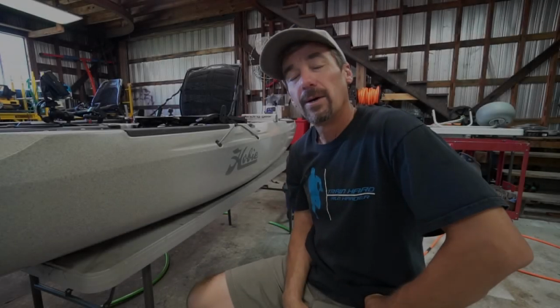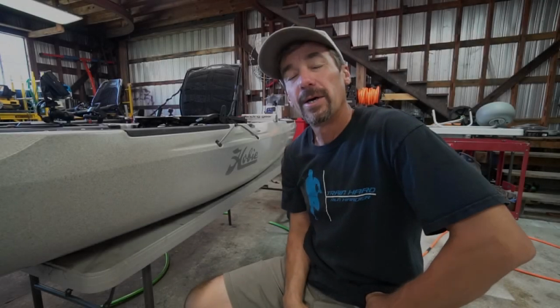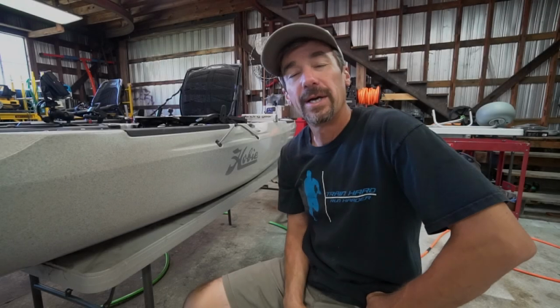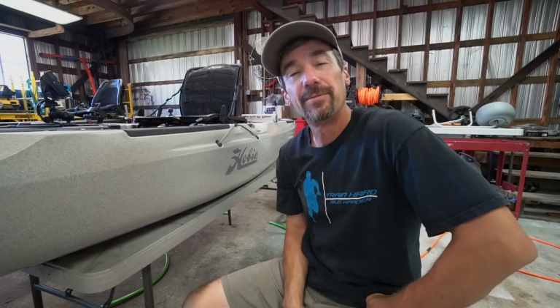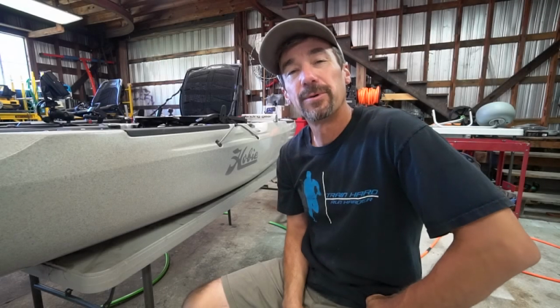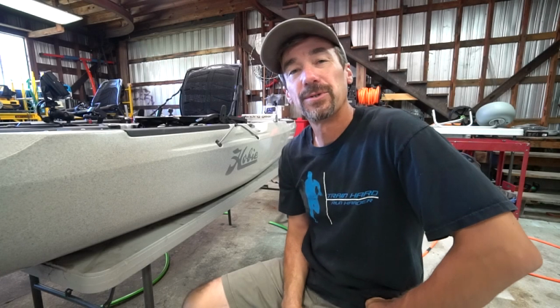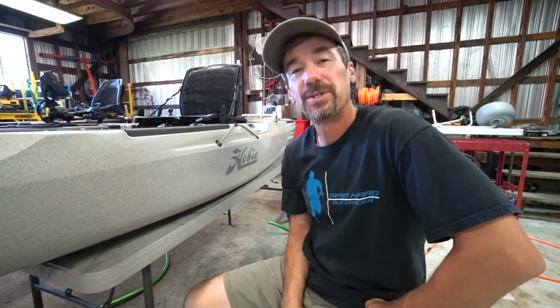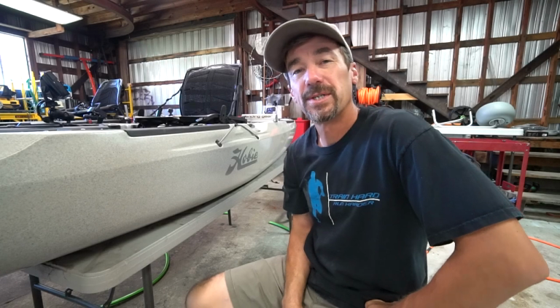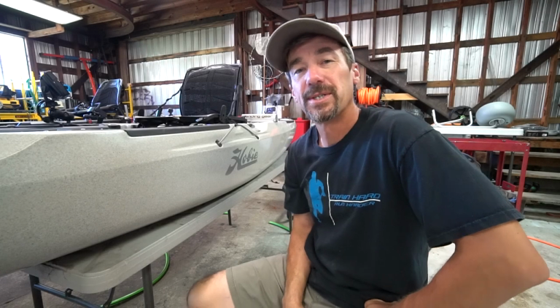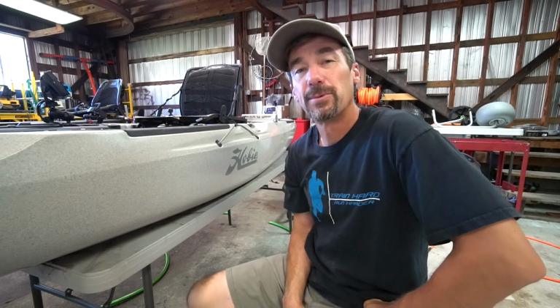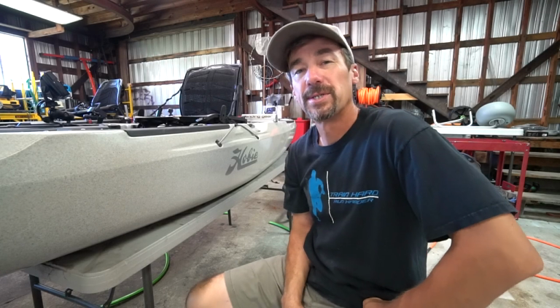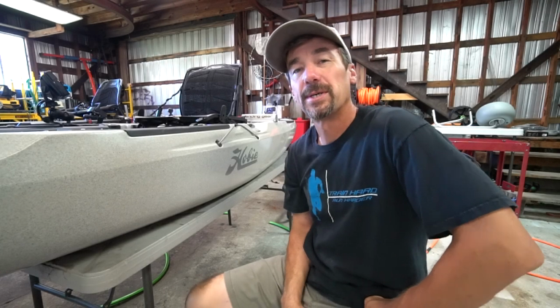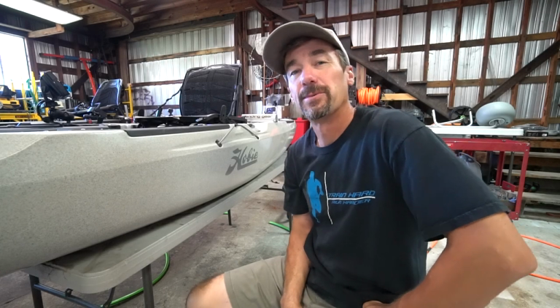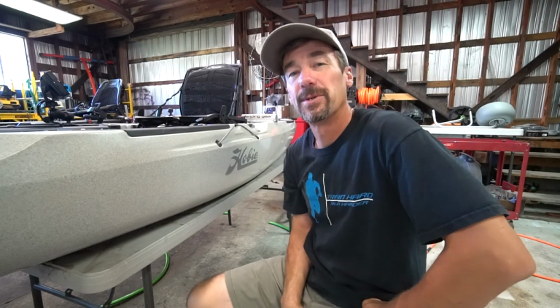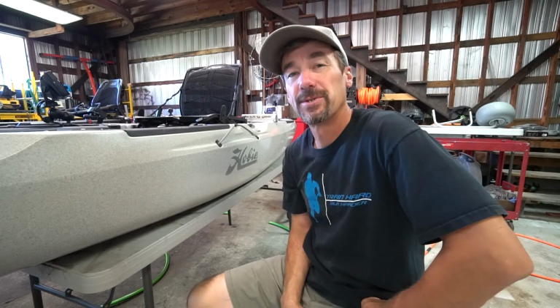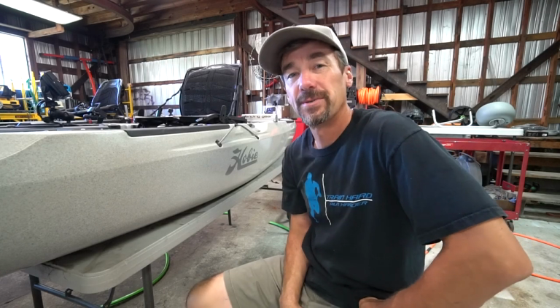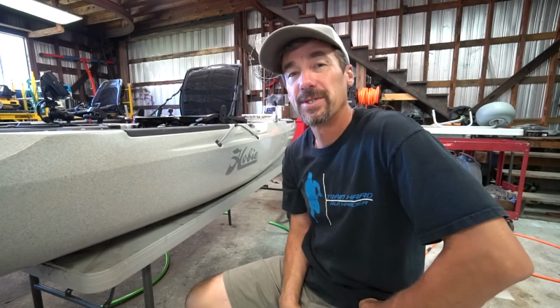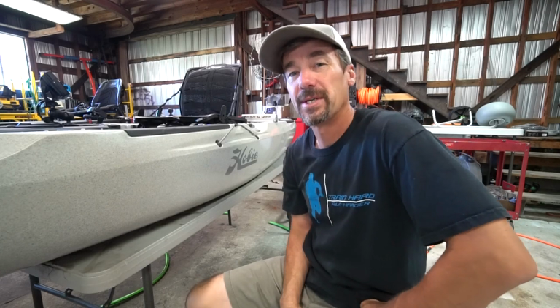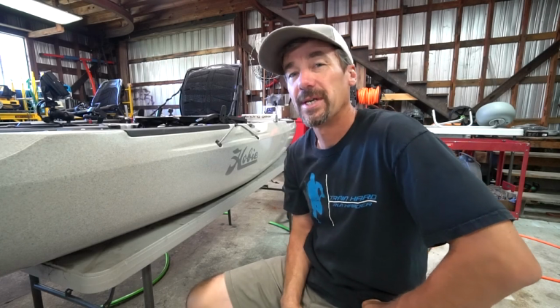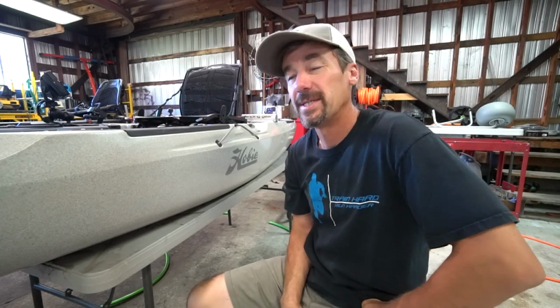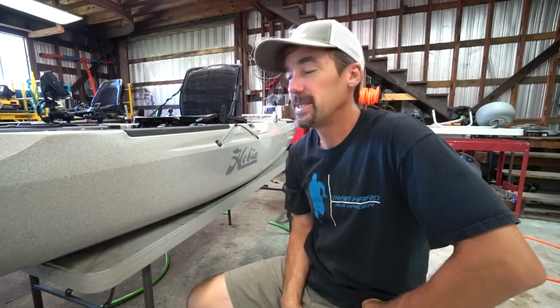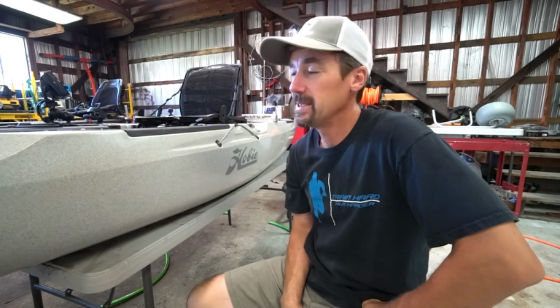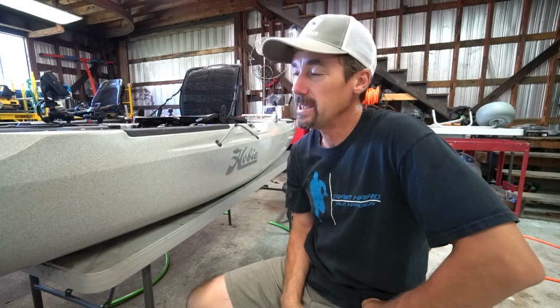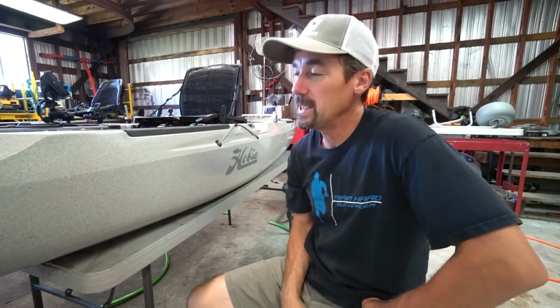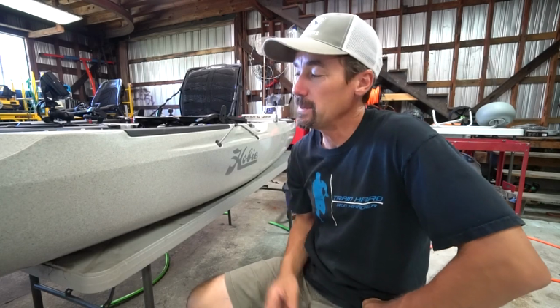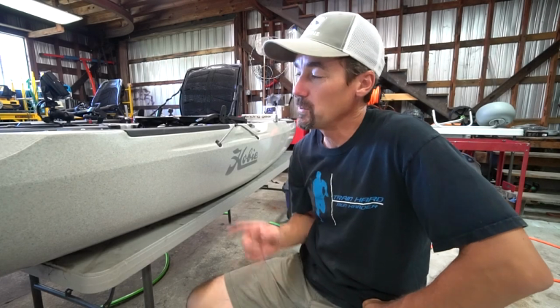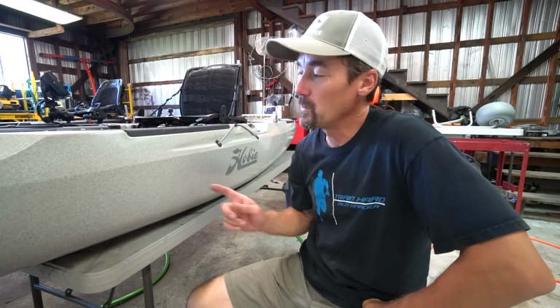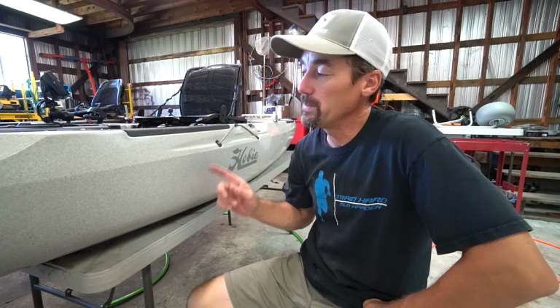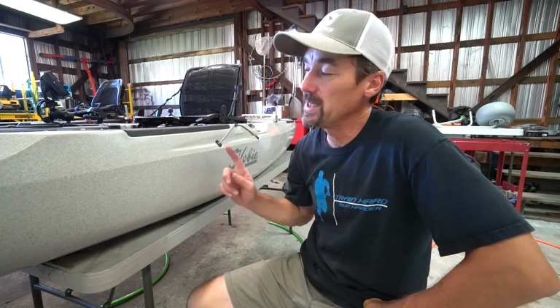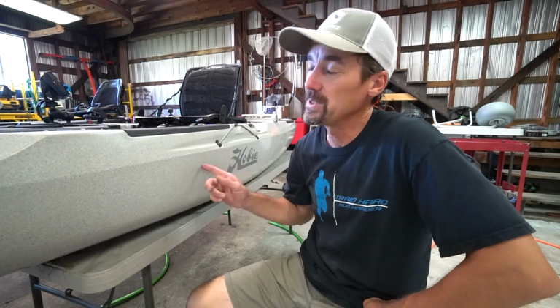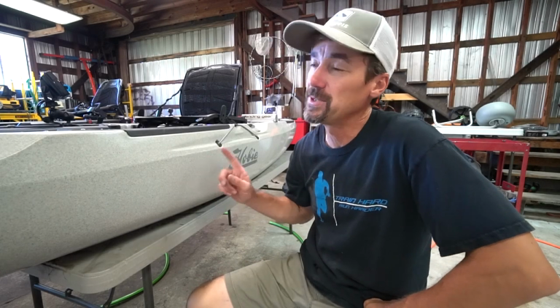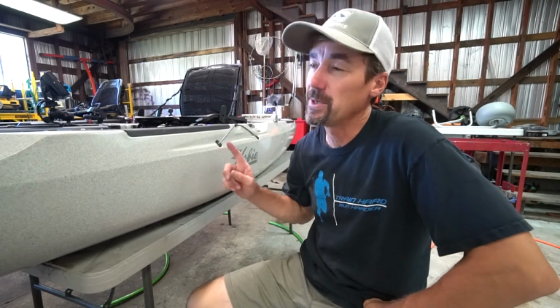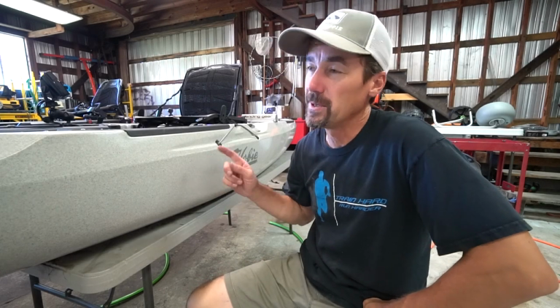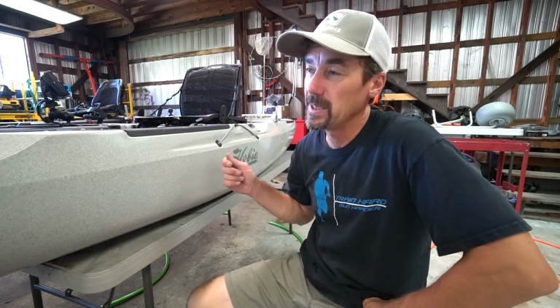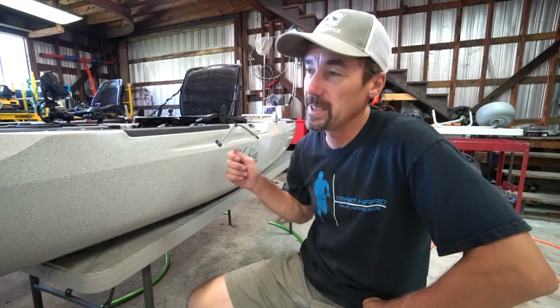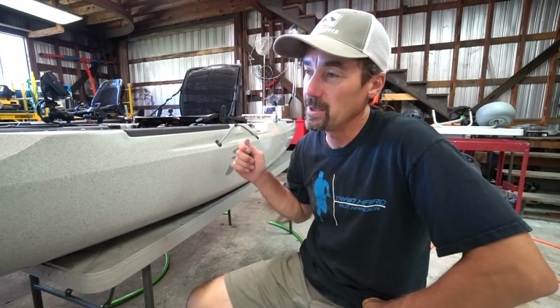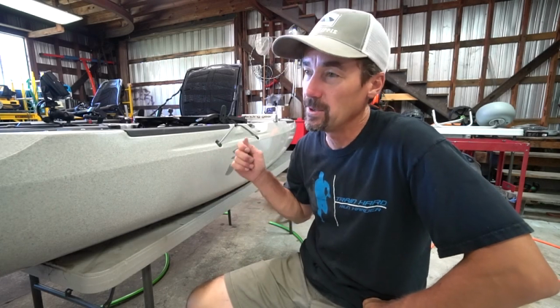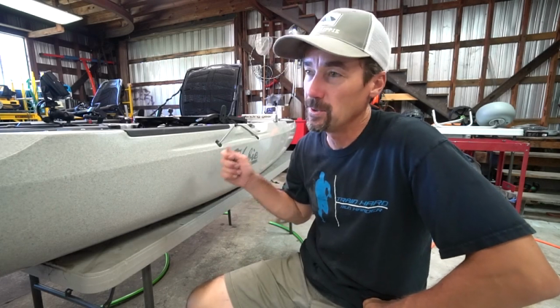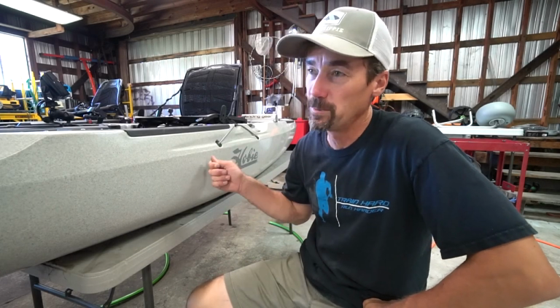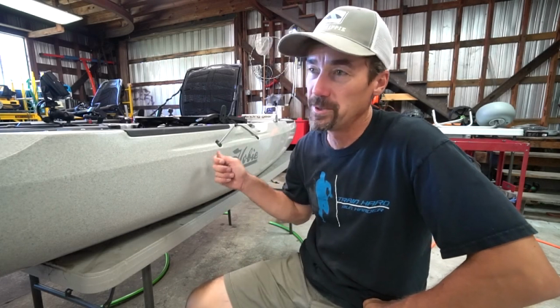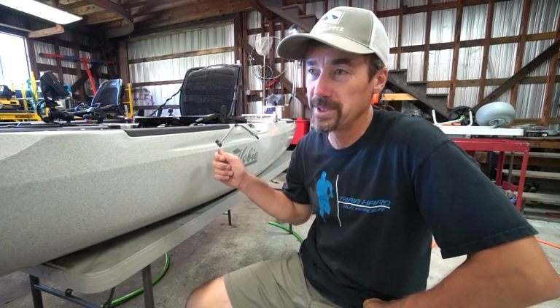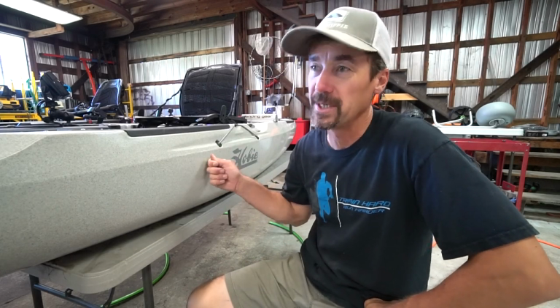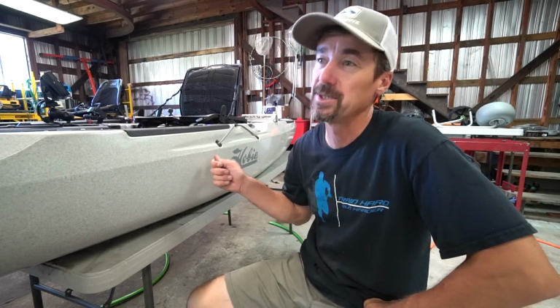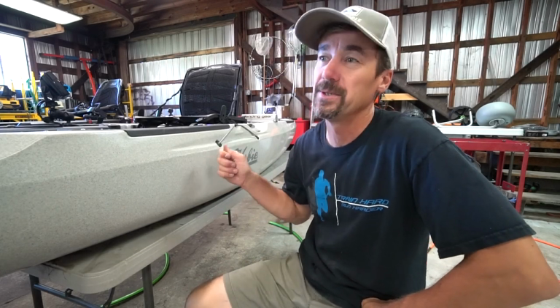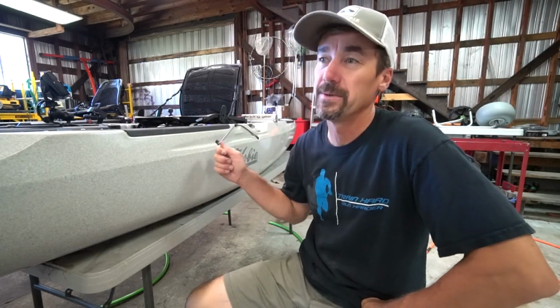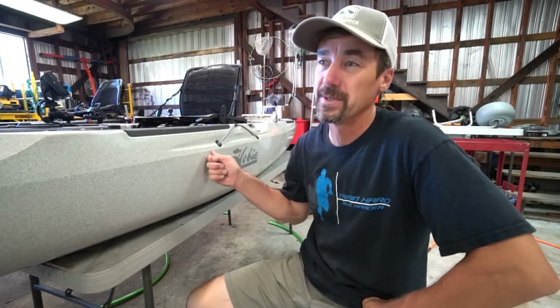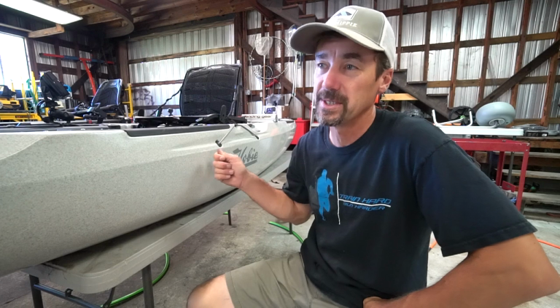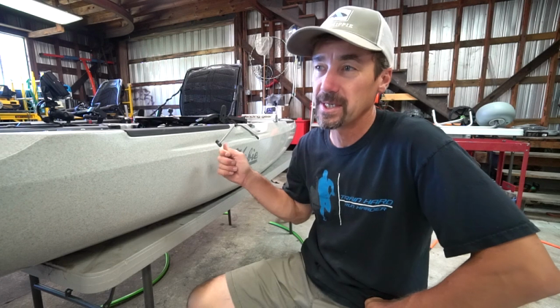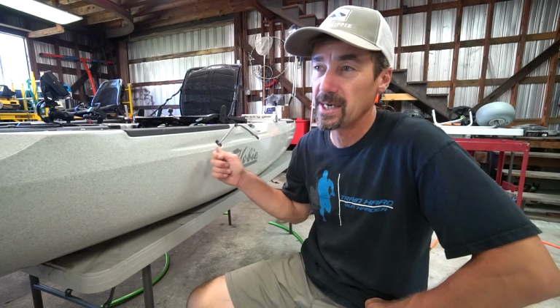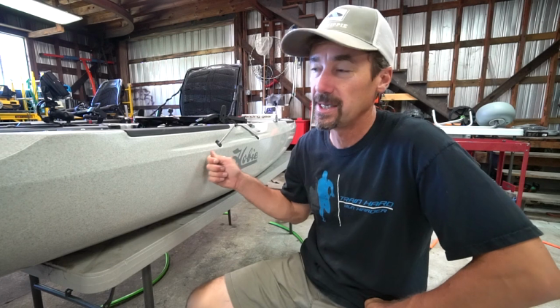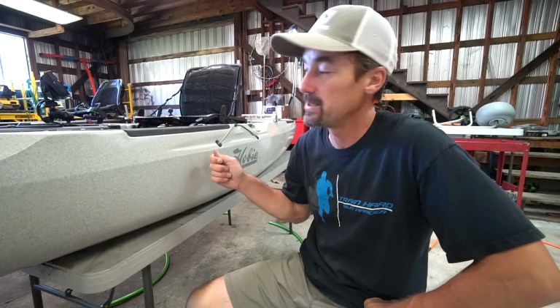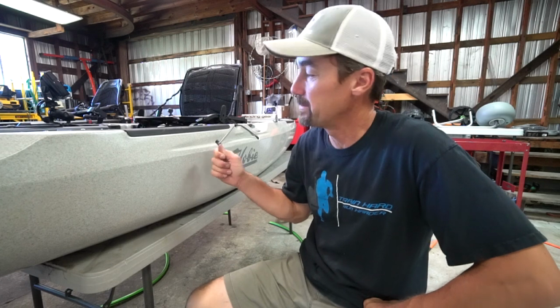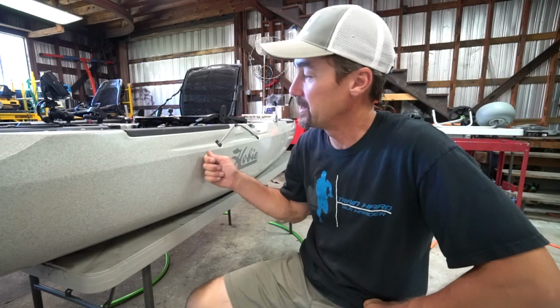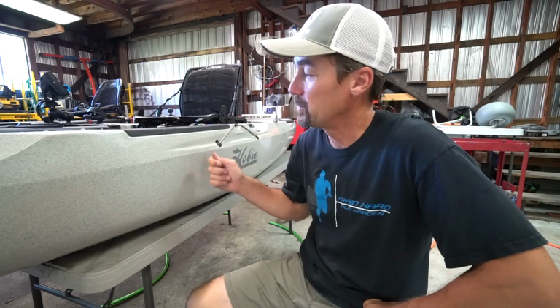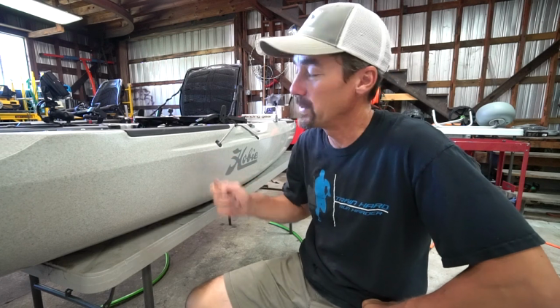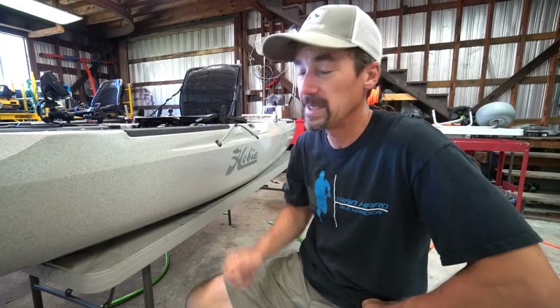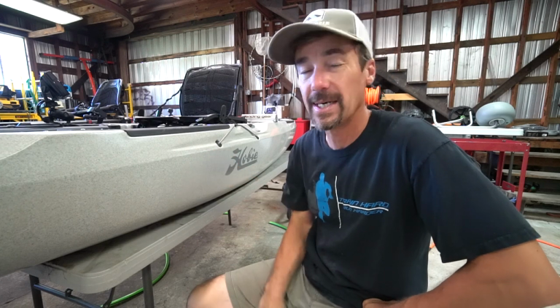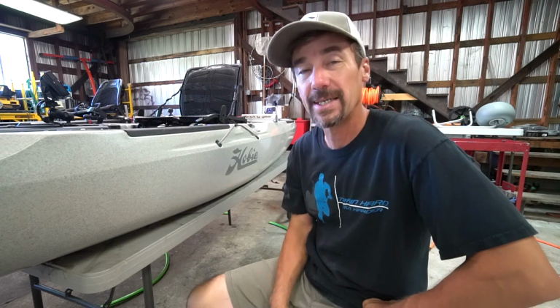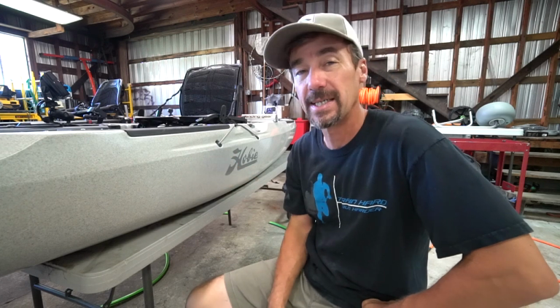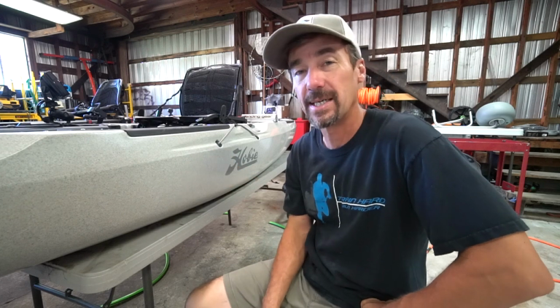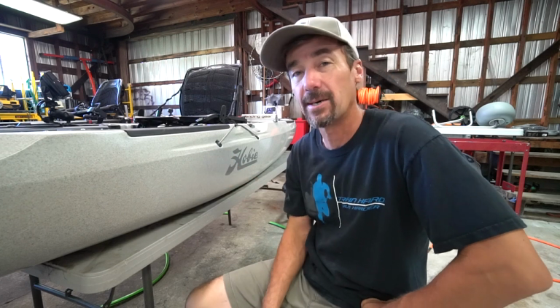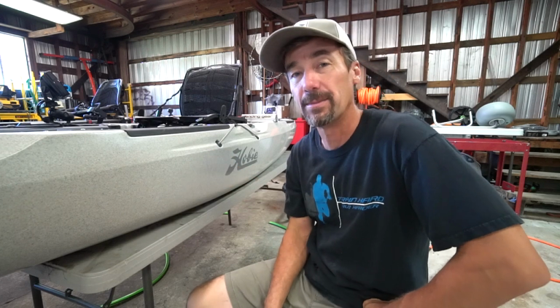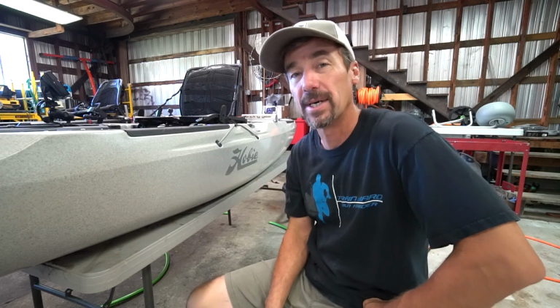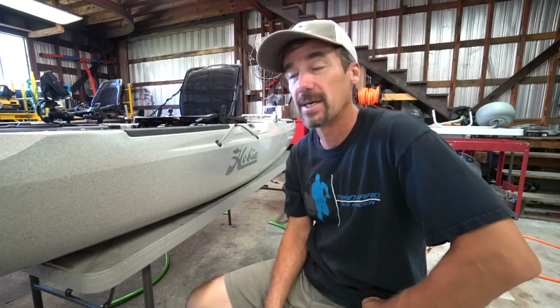Hey folks, Jesse with Southern Reels Fishing. Today I'm going to be installing hull protection on the side of my 2019 Outback.